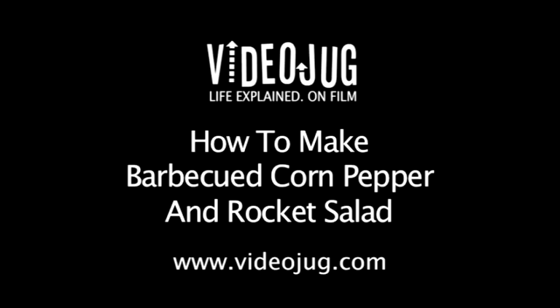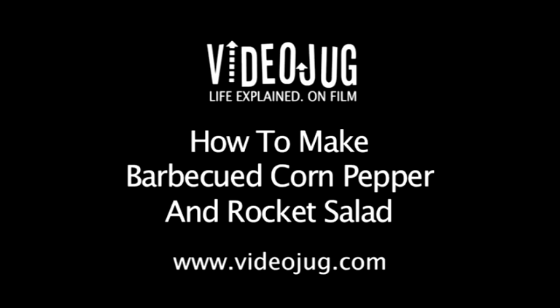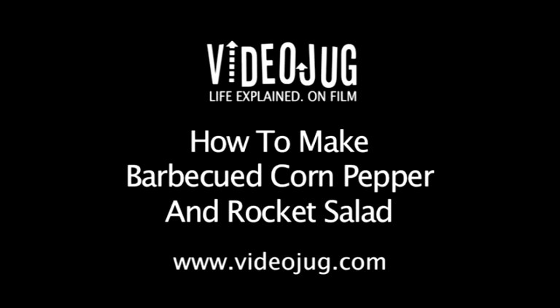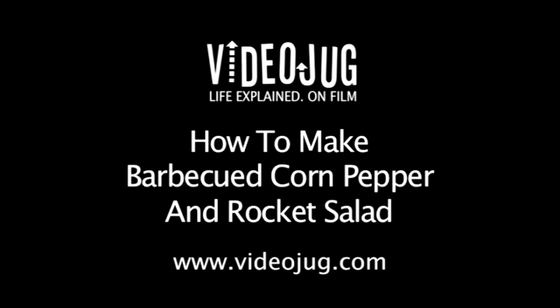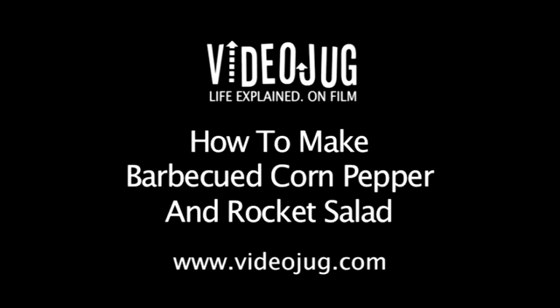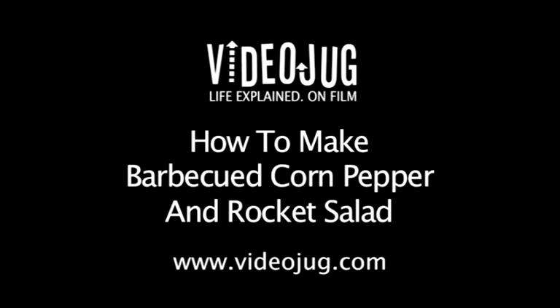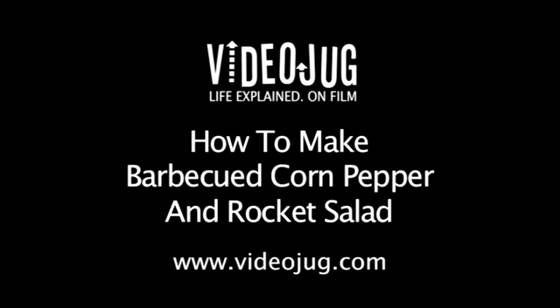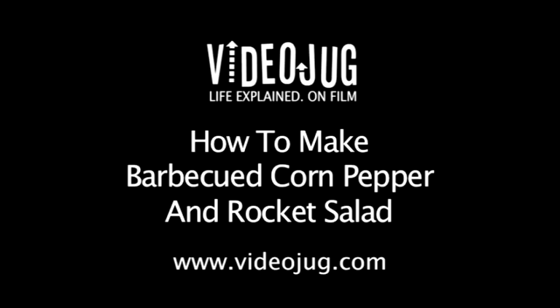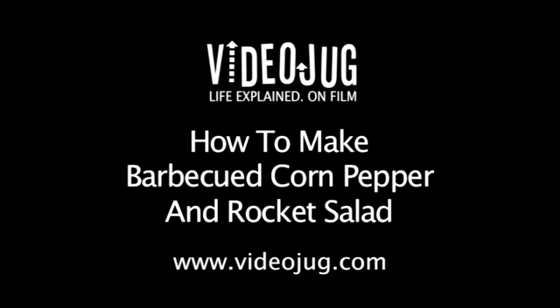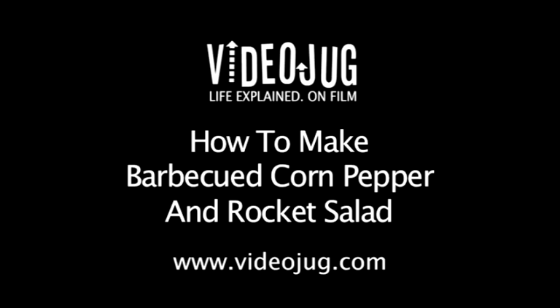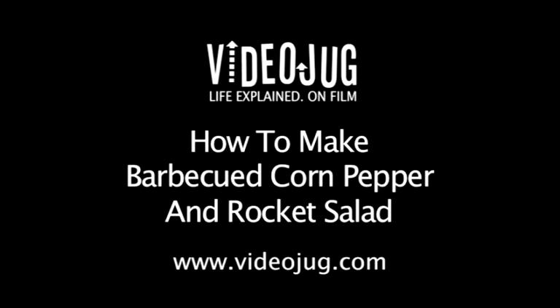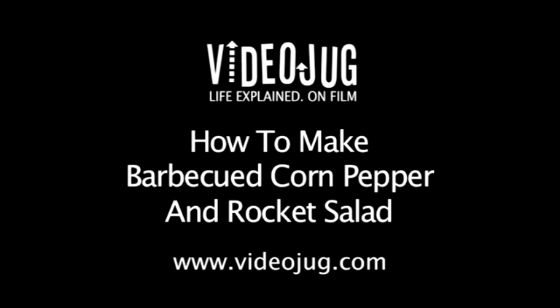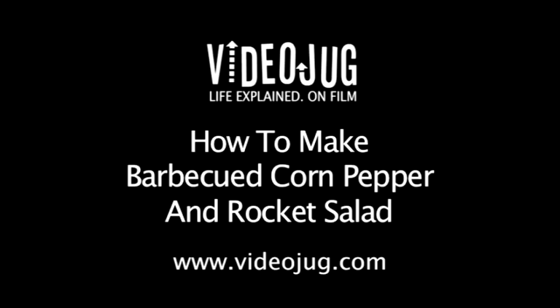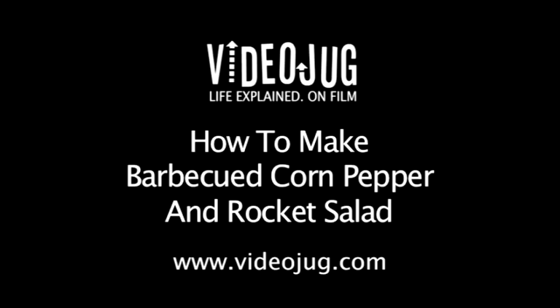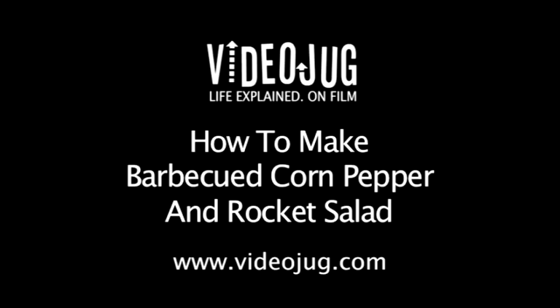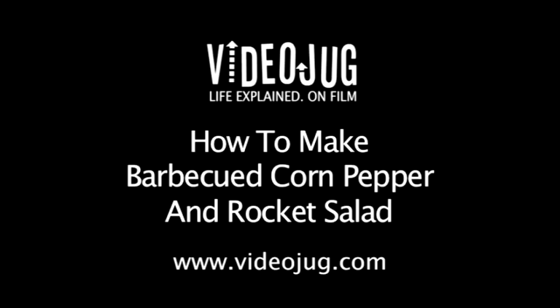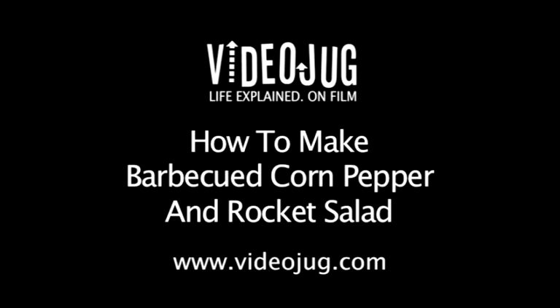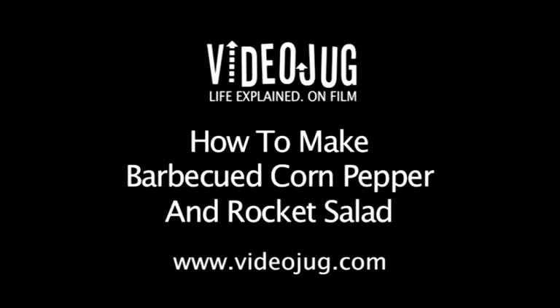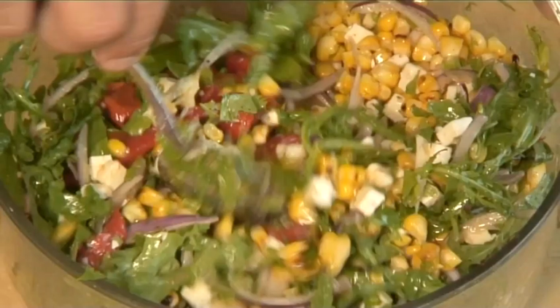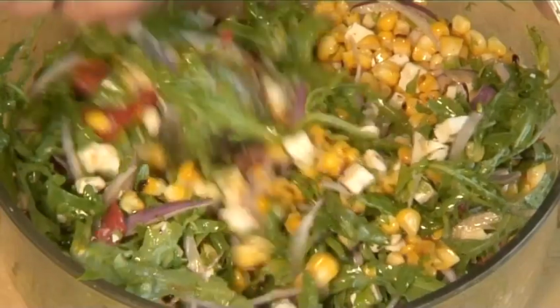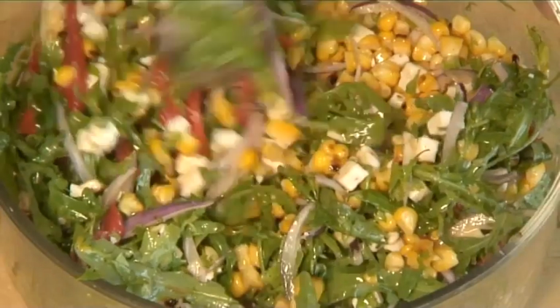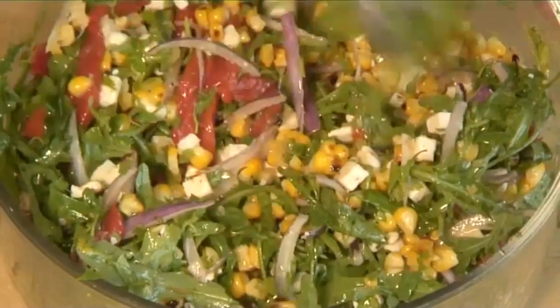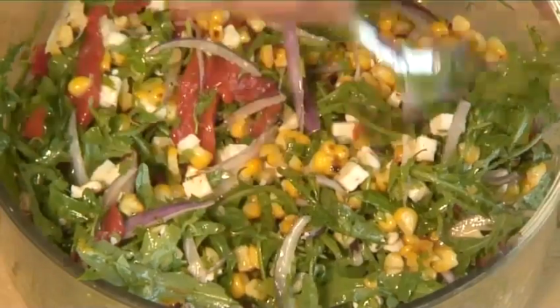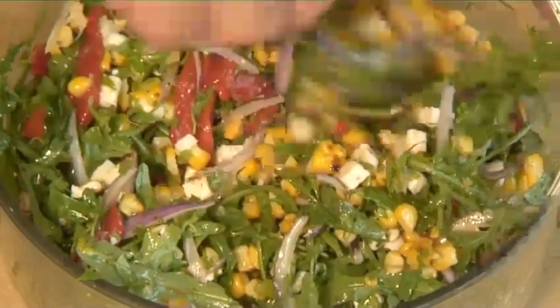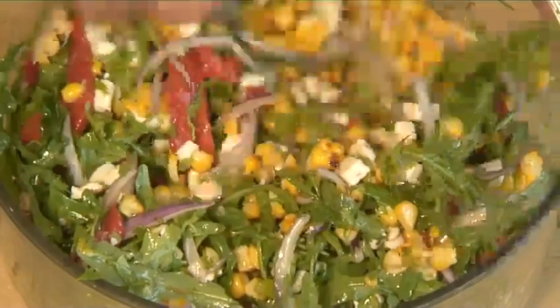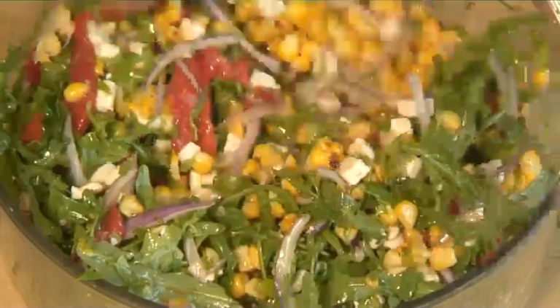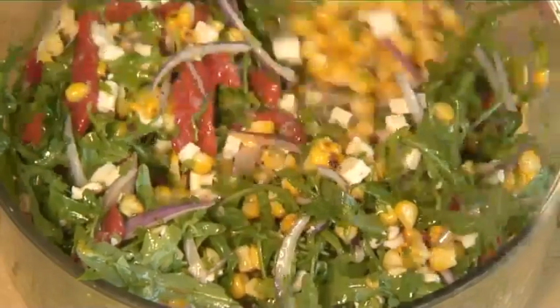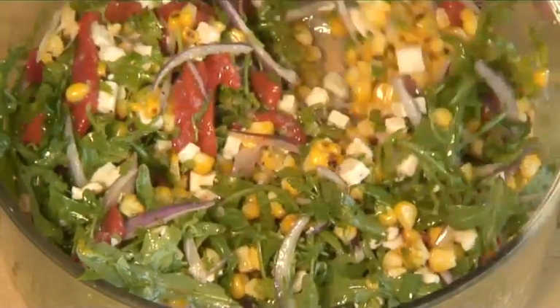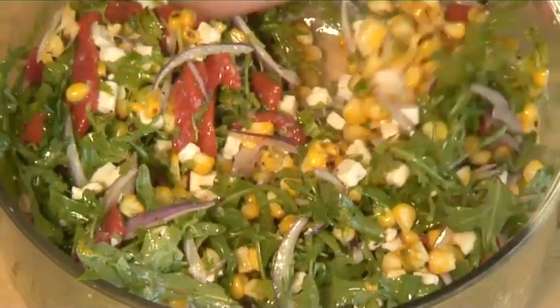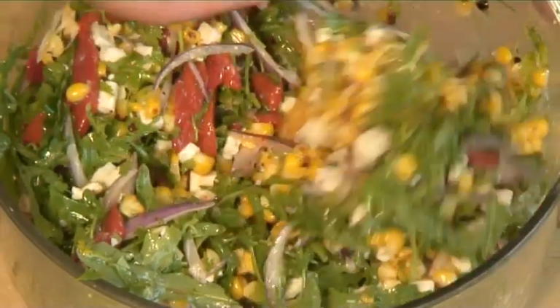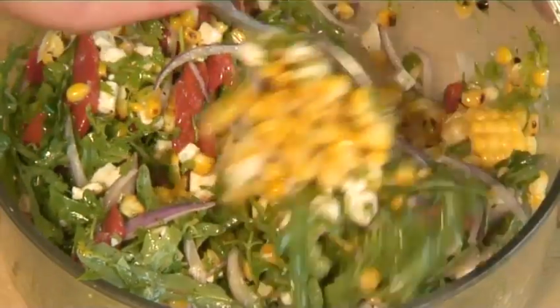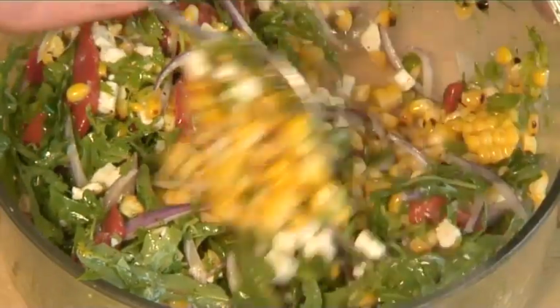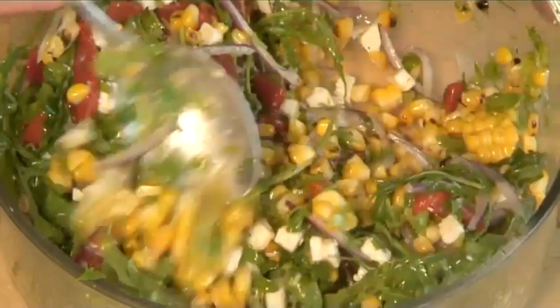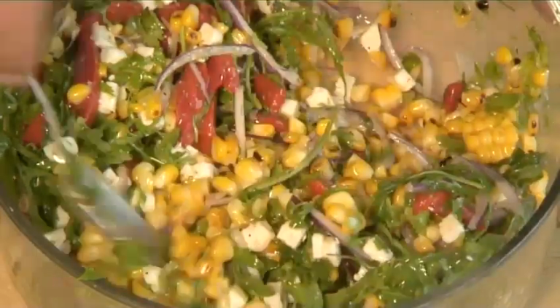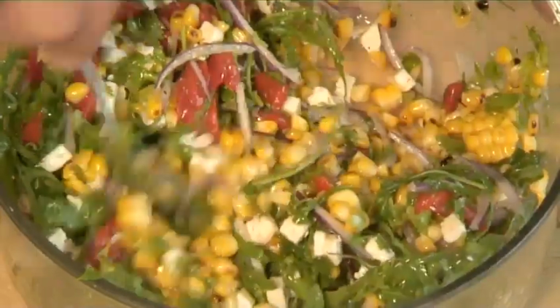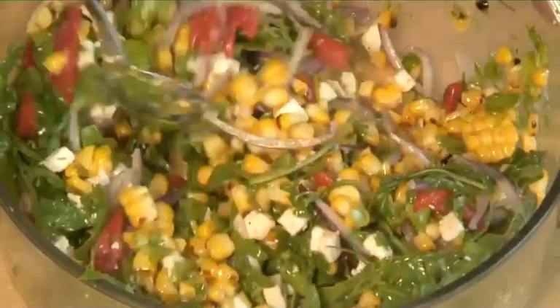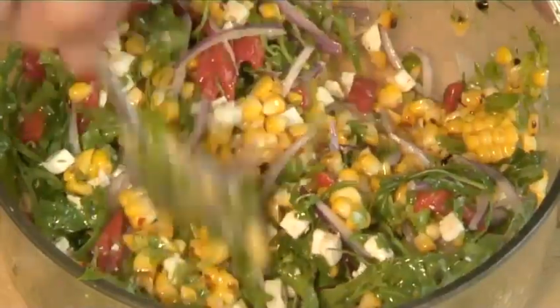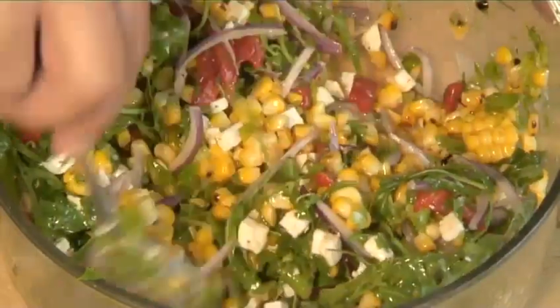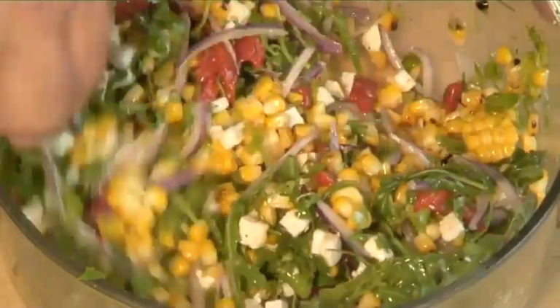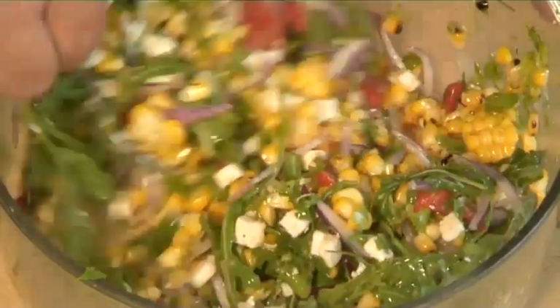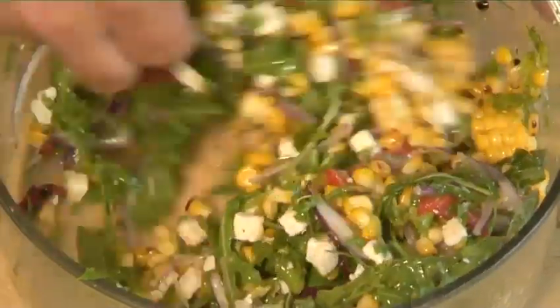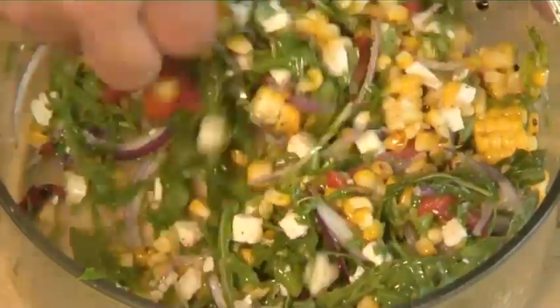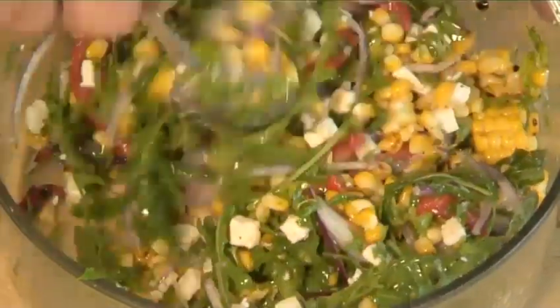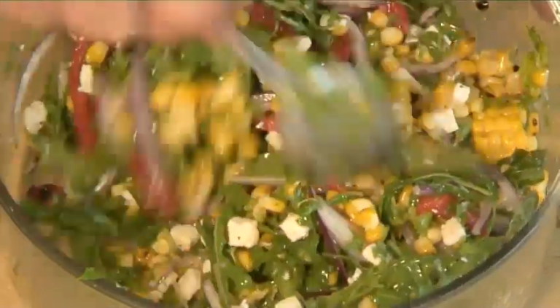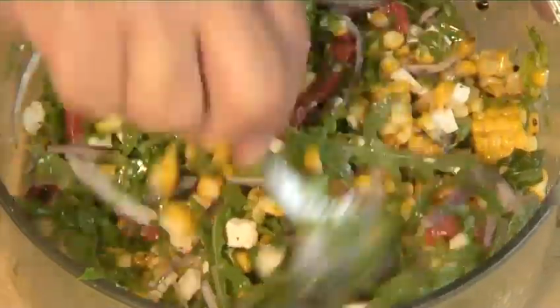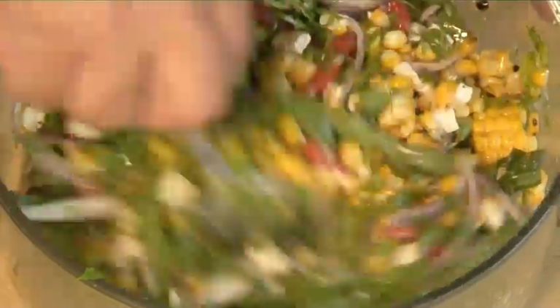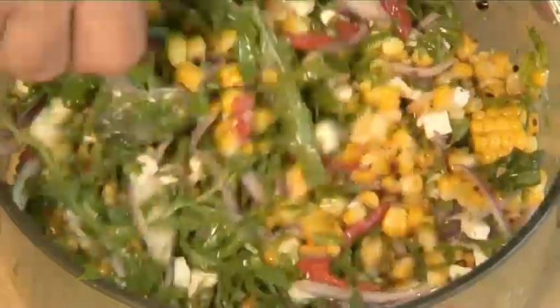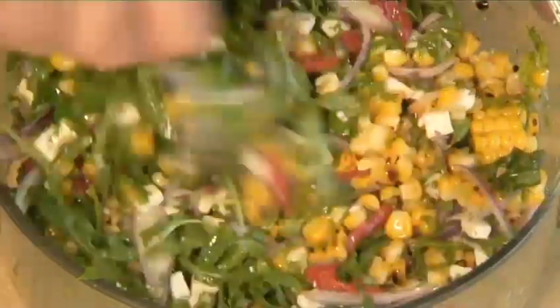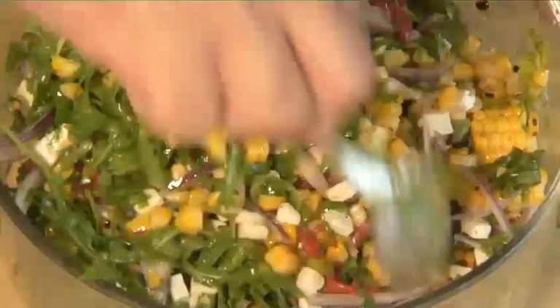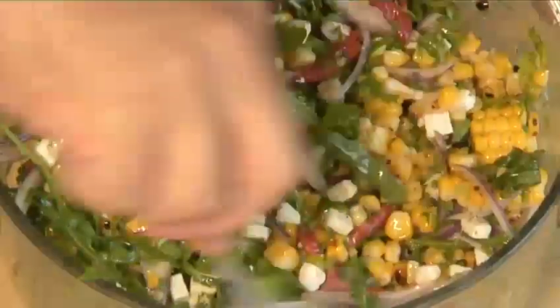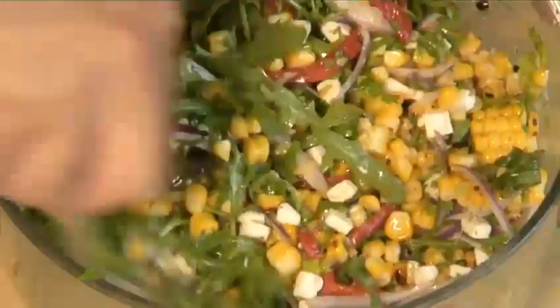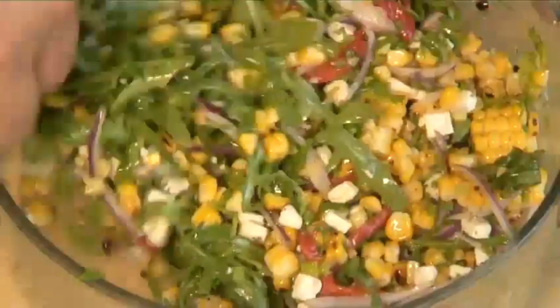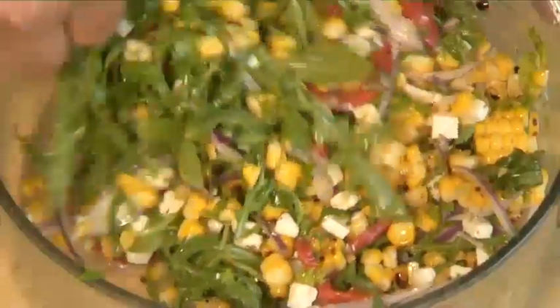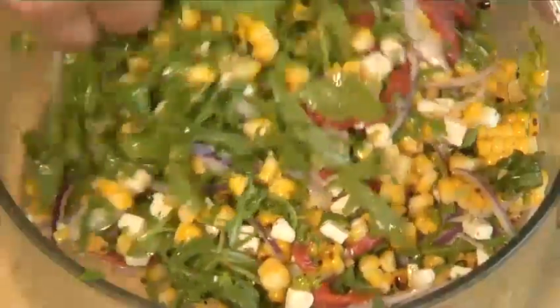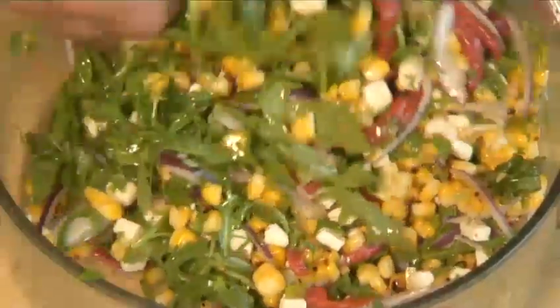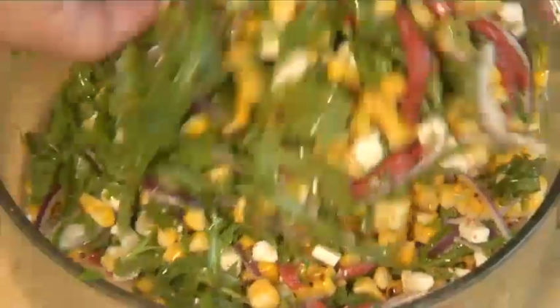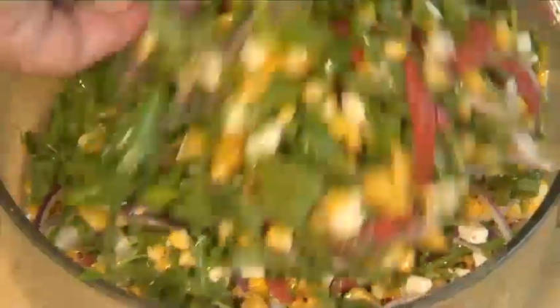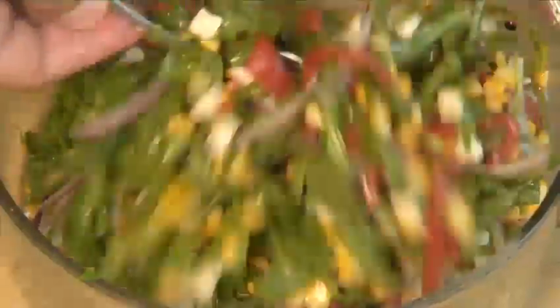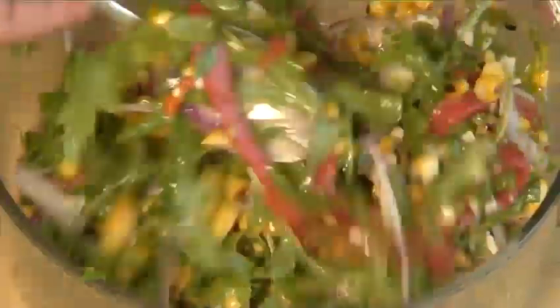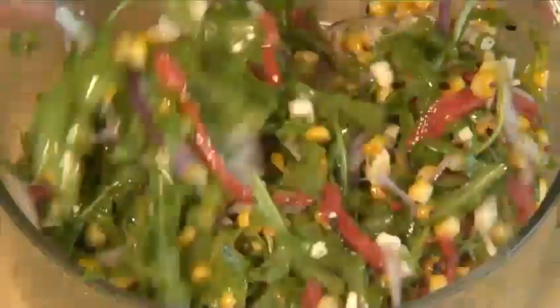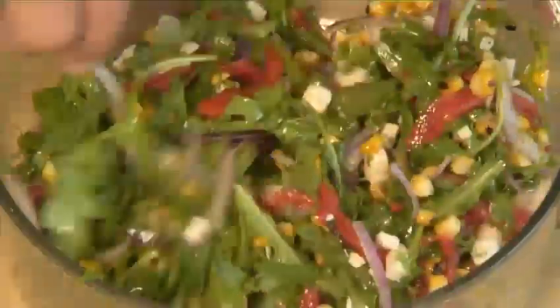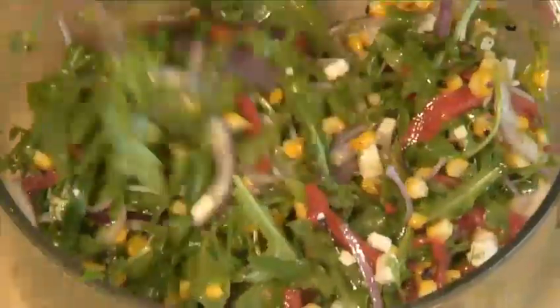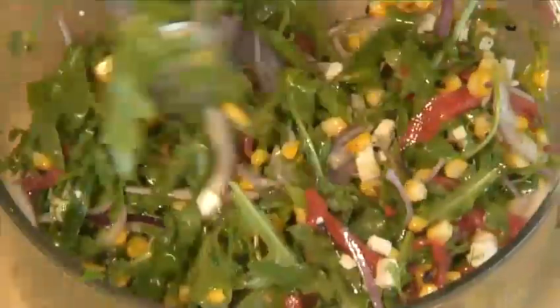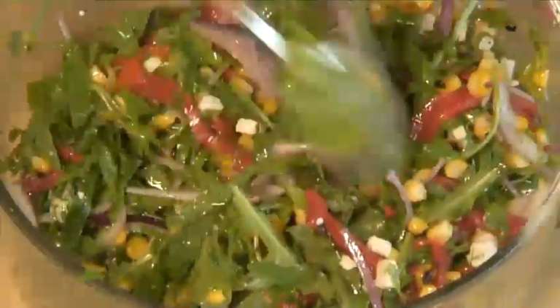Hello and welcome to Videojug. We're going to make a delicious barbecued corn, pepper and rocket salad.